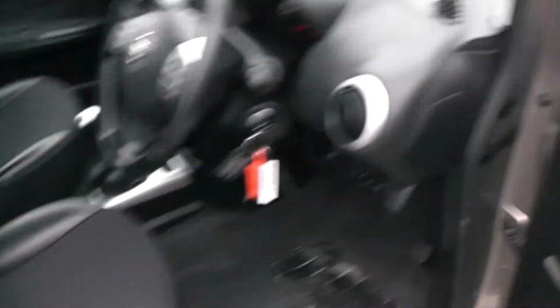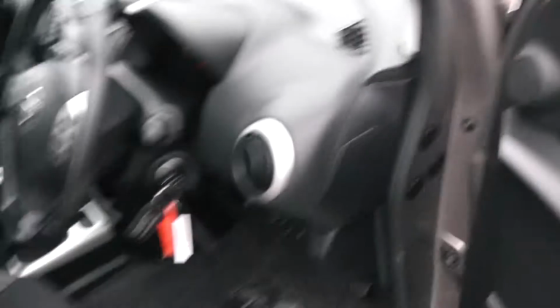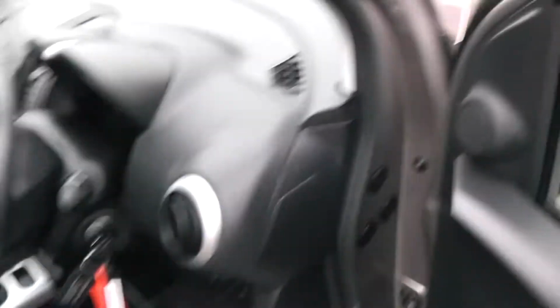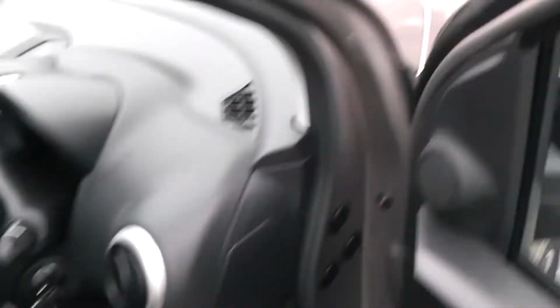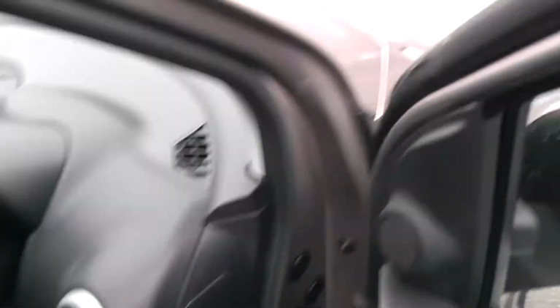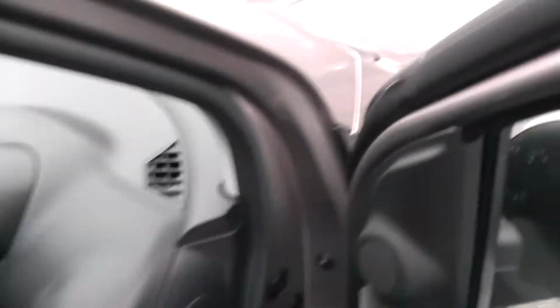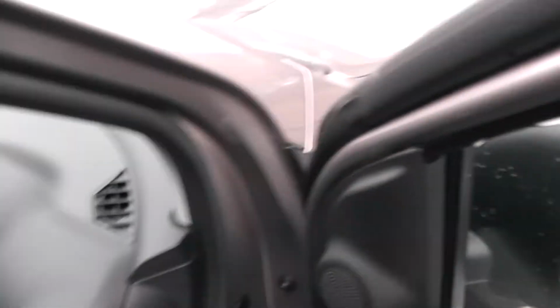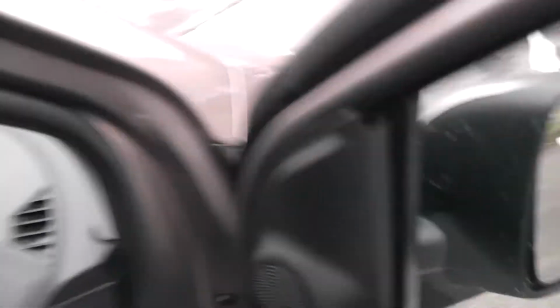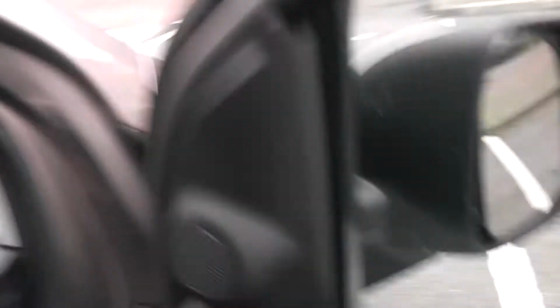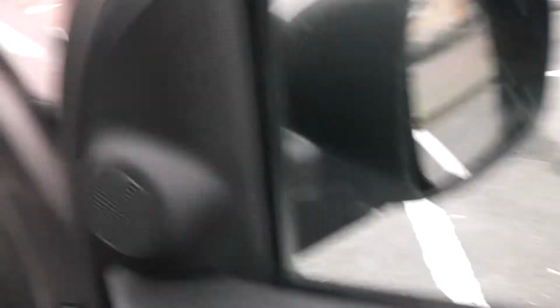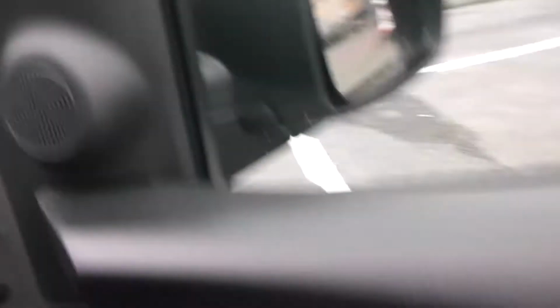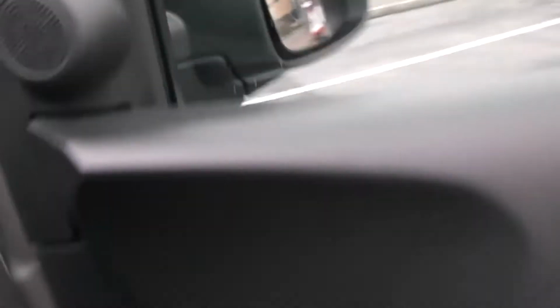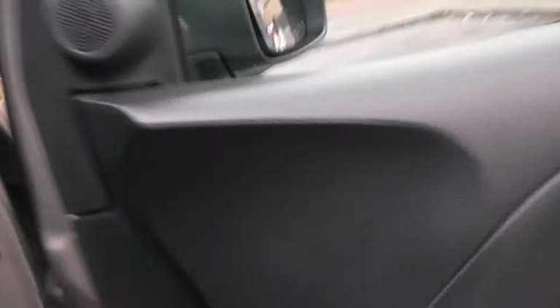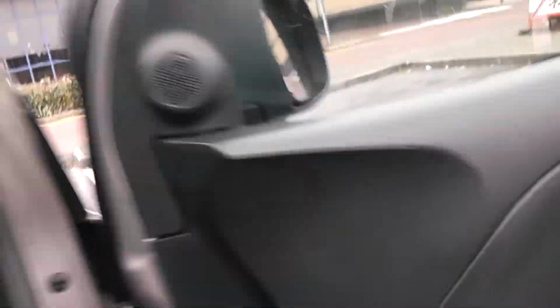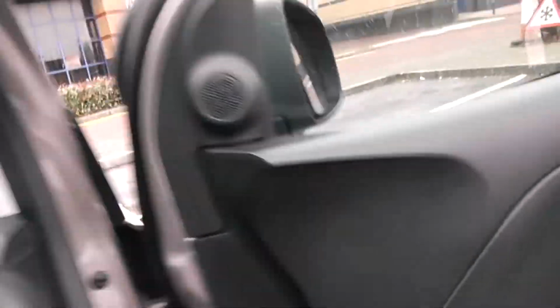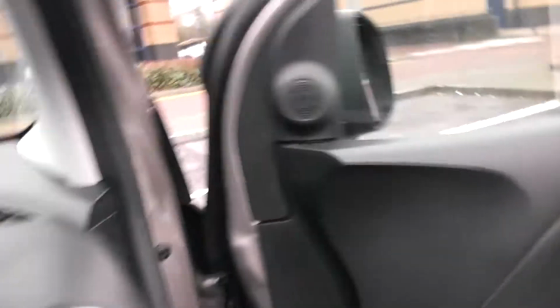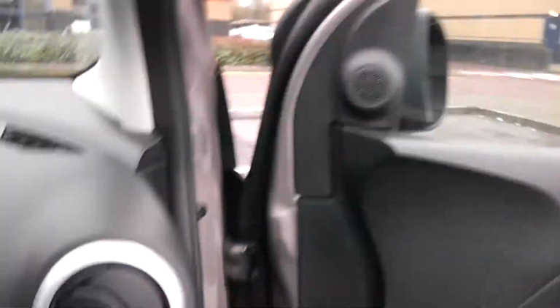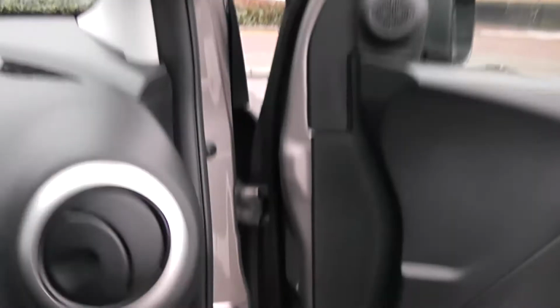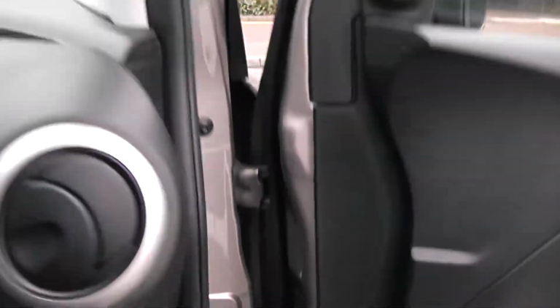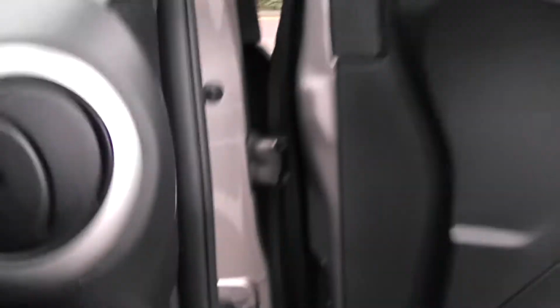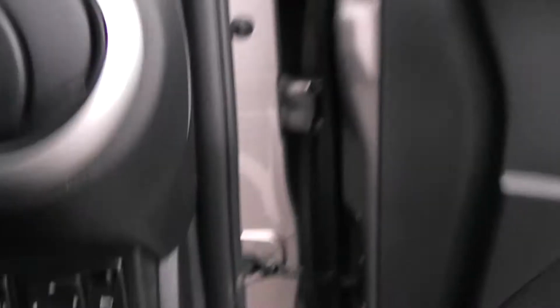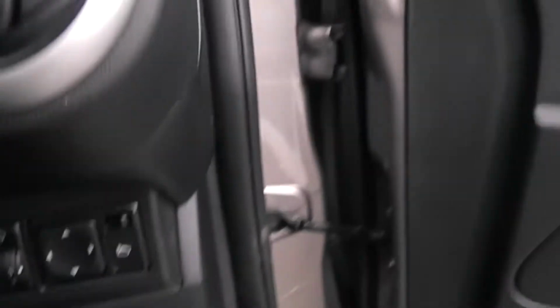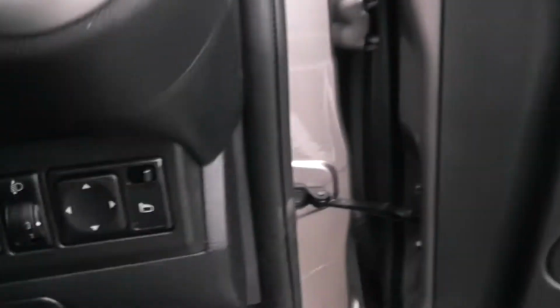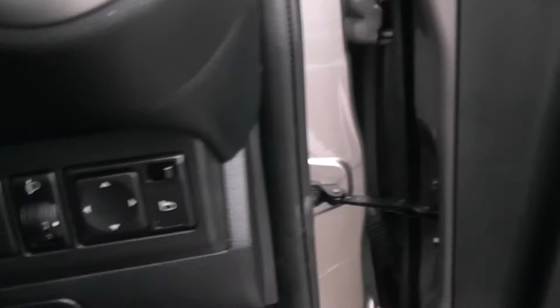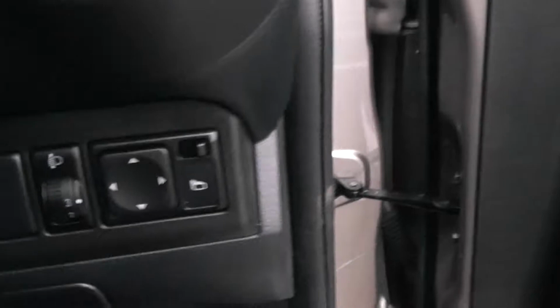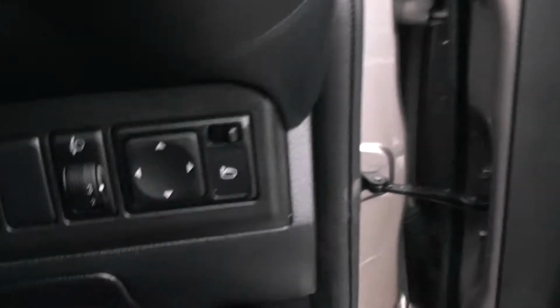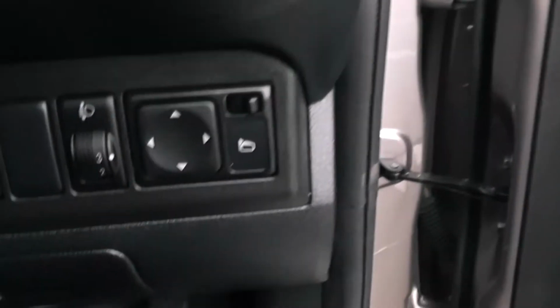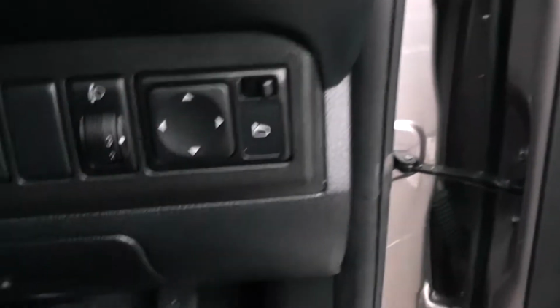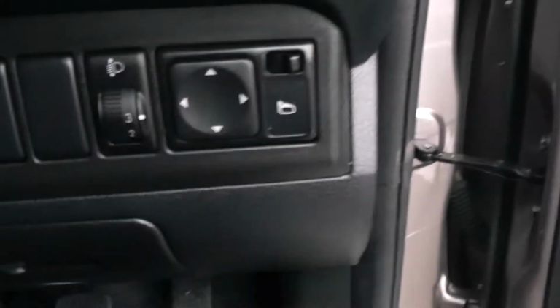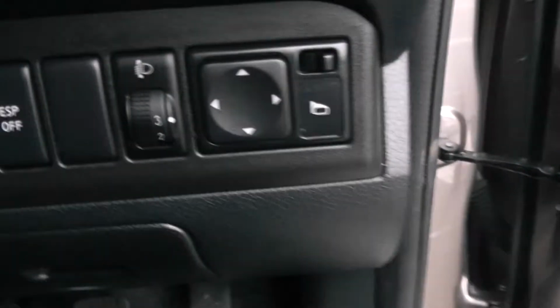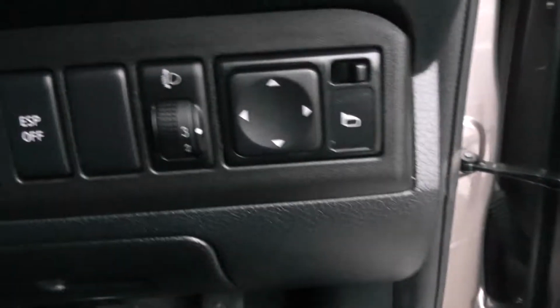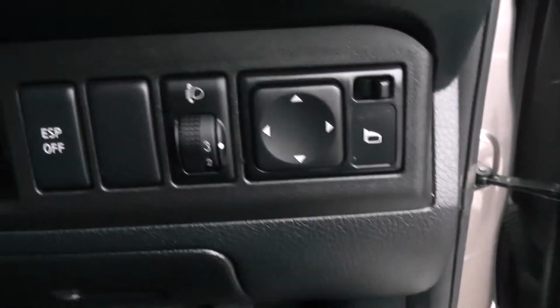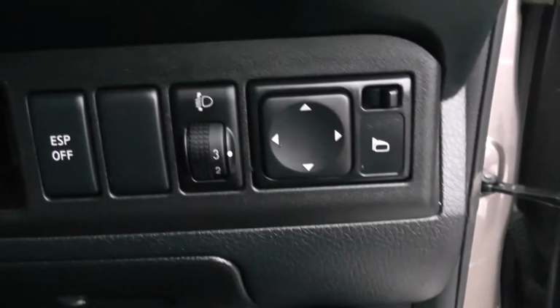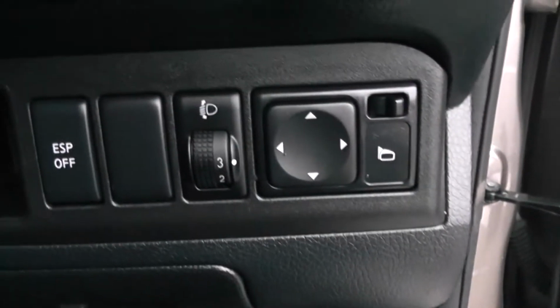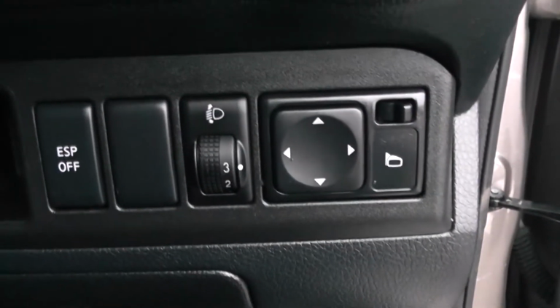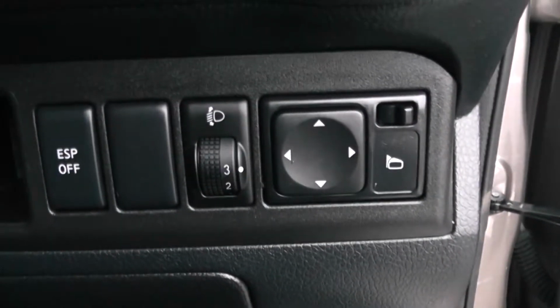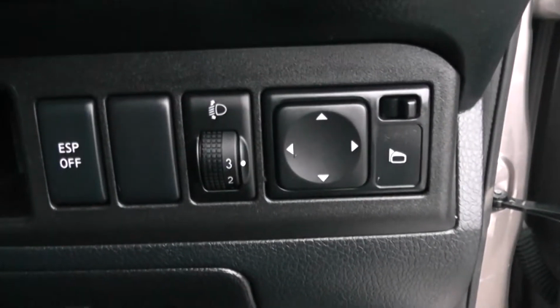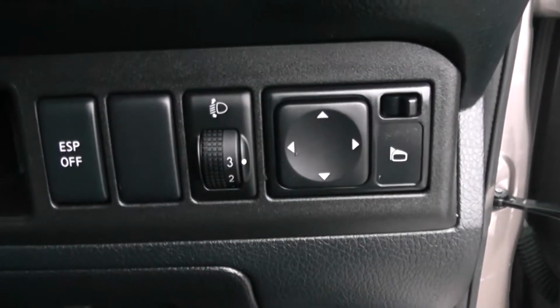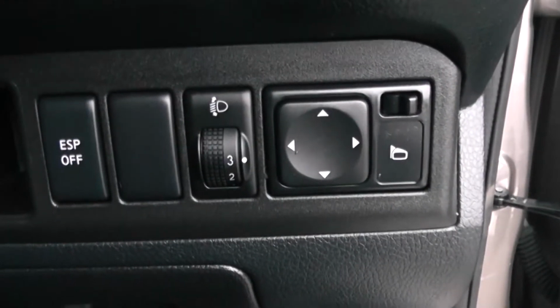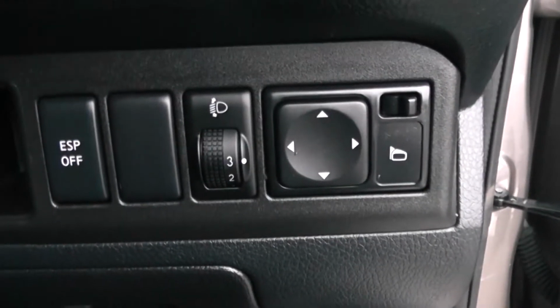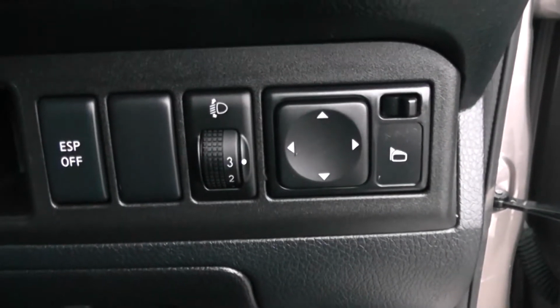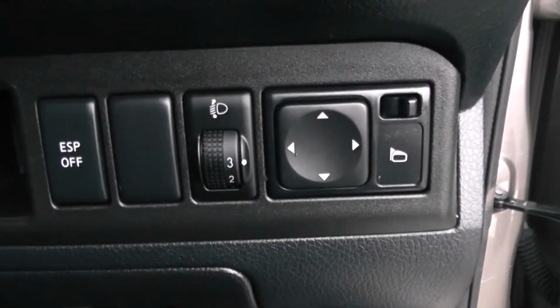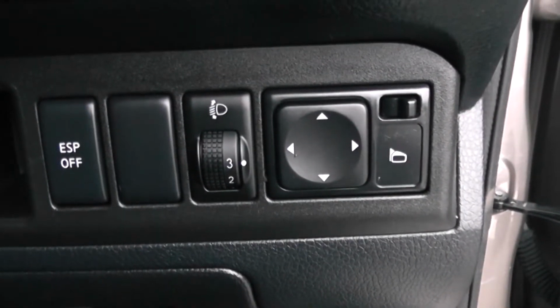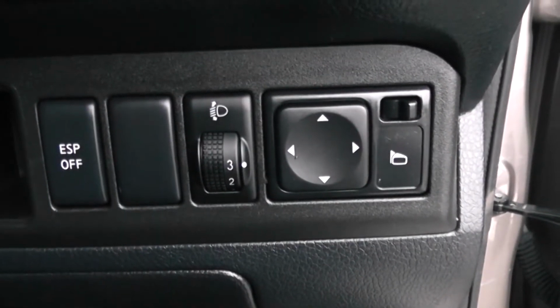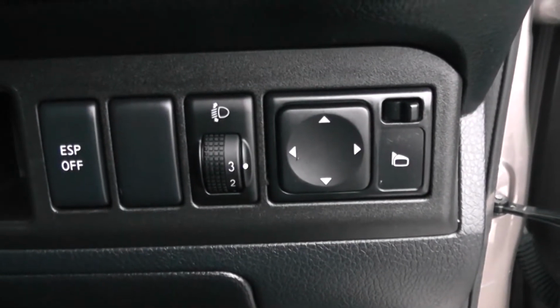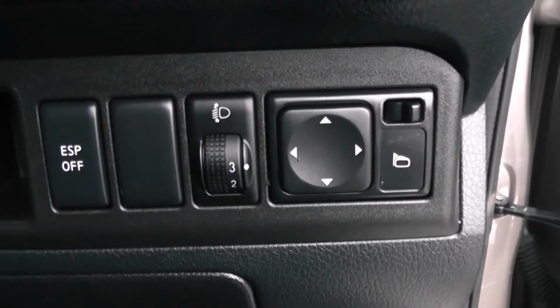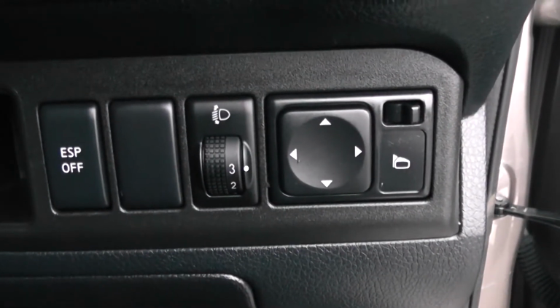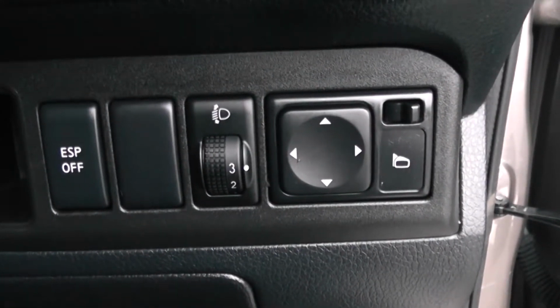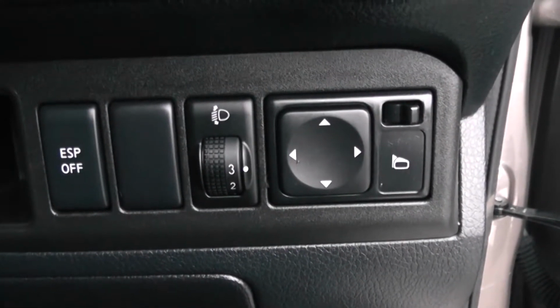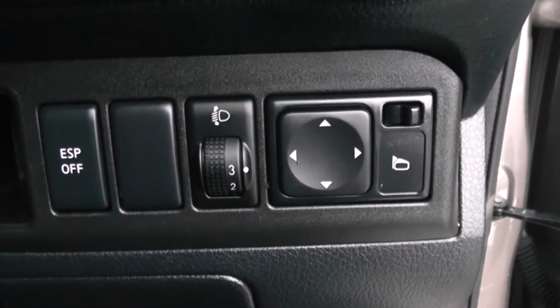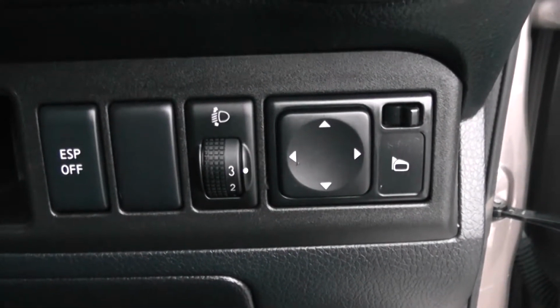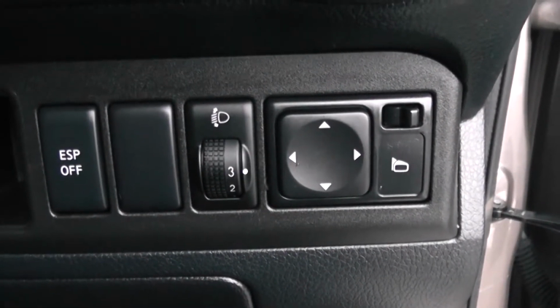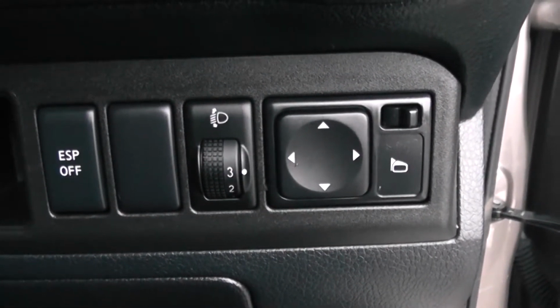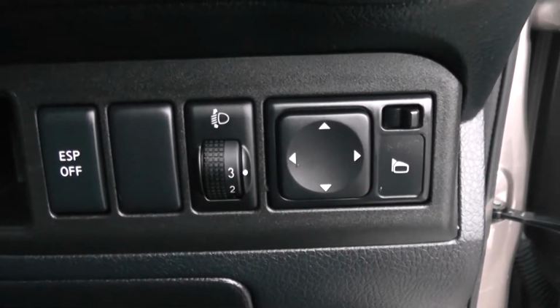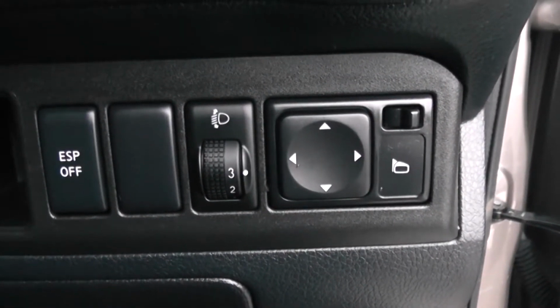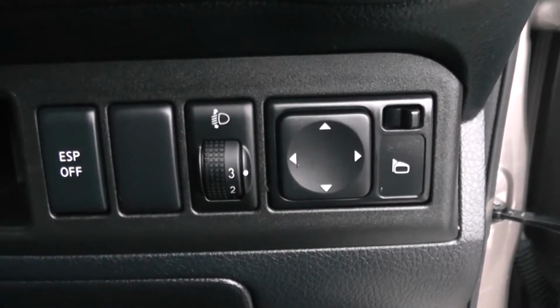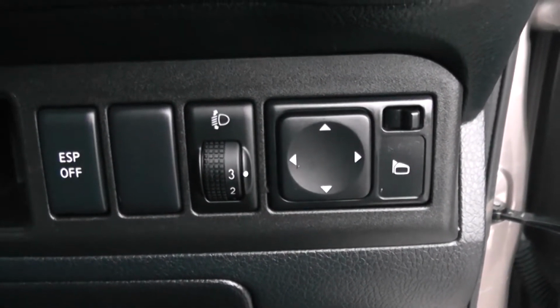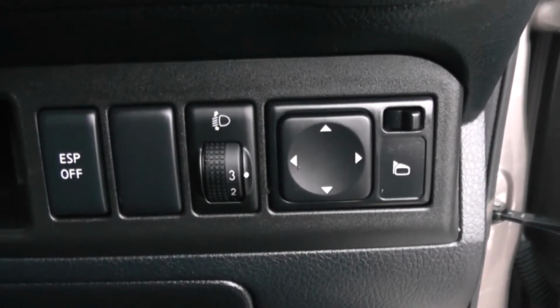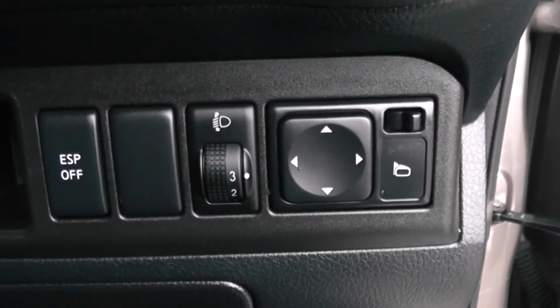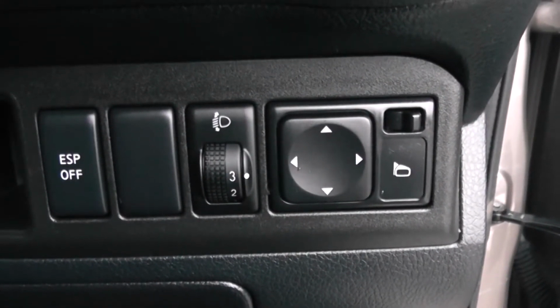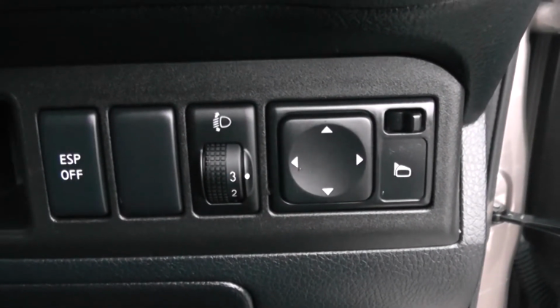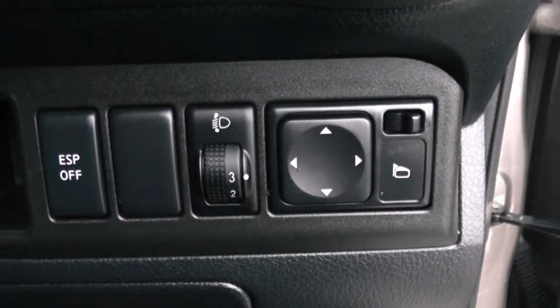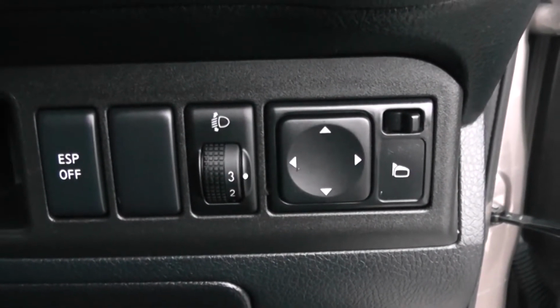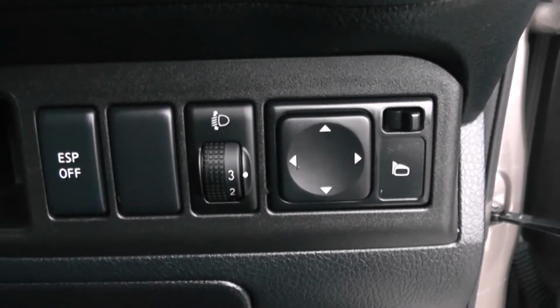Moving into the vehicle, to the right hand side of the steering wheel you have all your various lighting controls as well as your electric mirror adjustments.